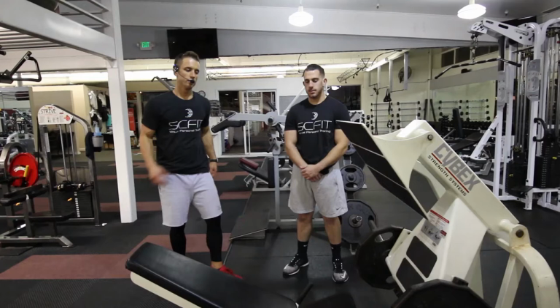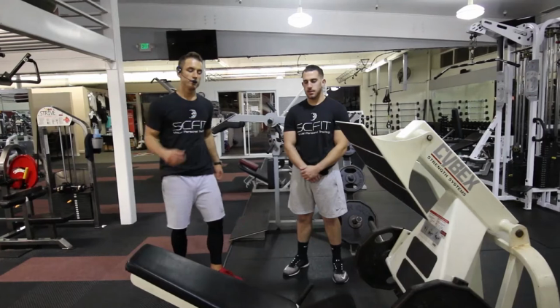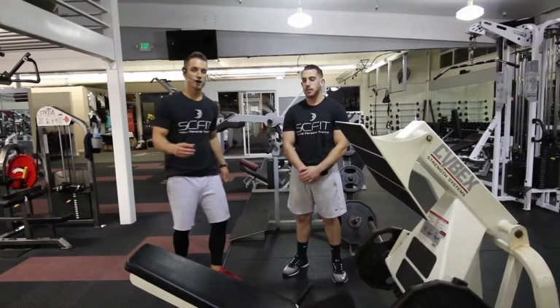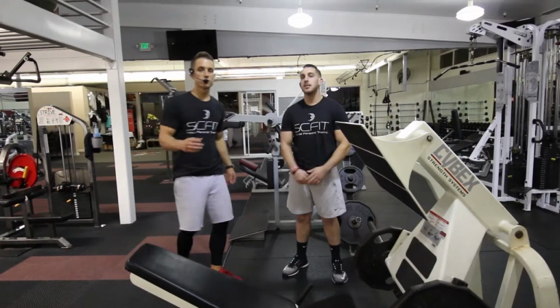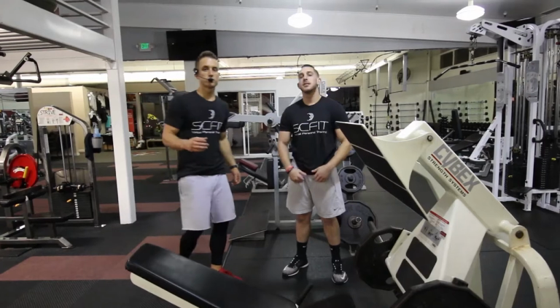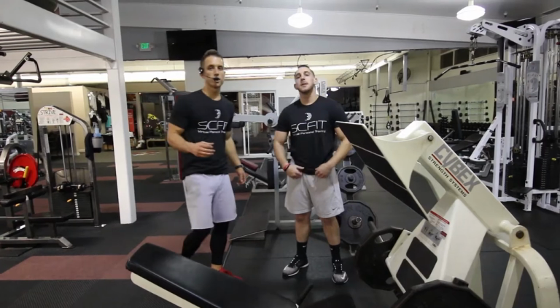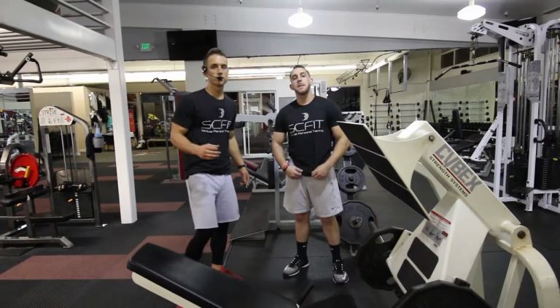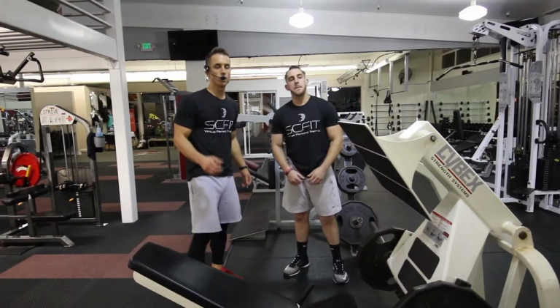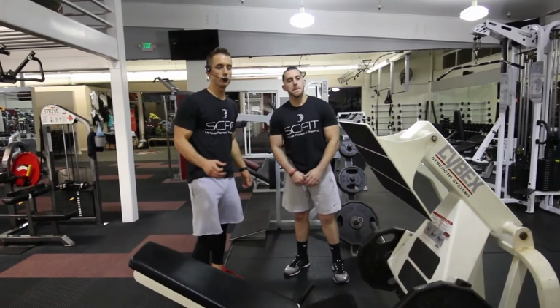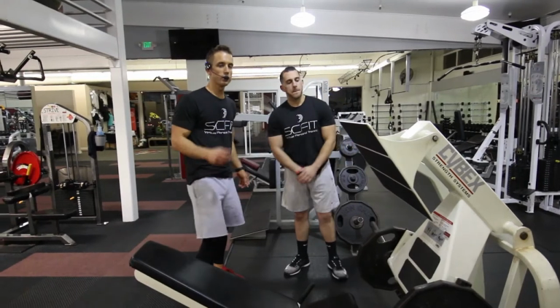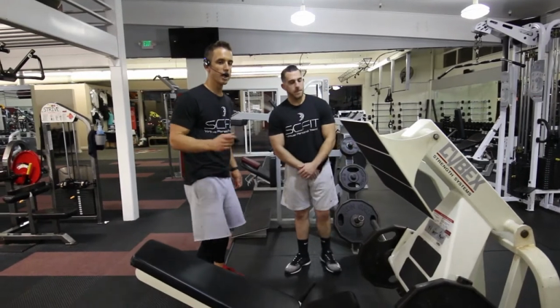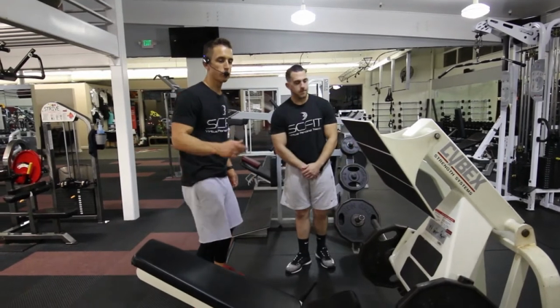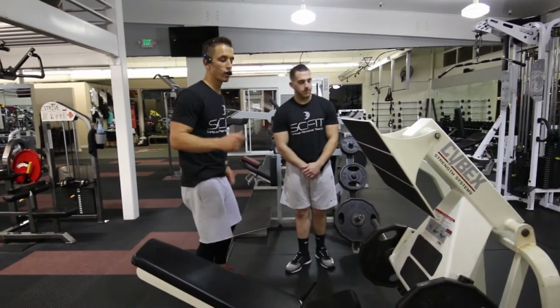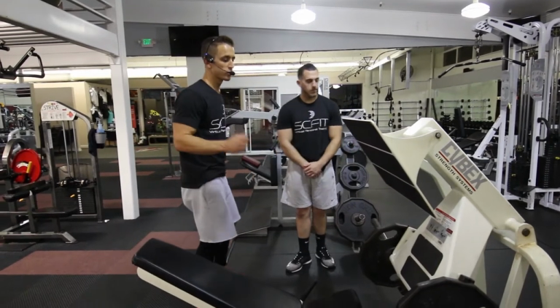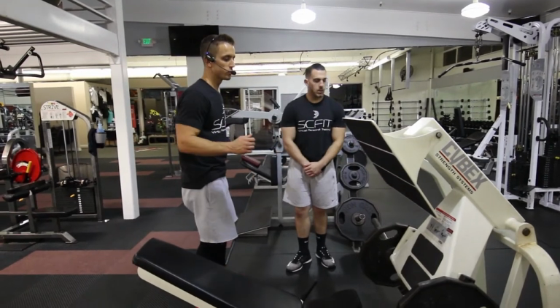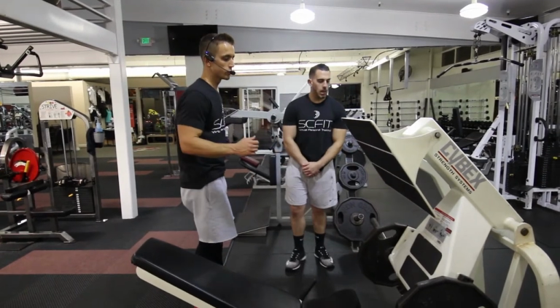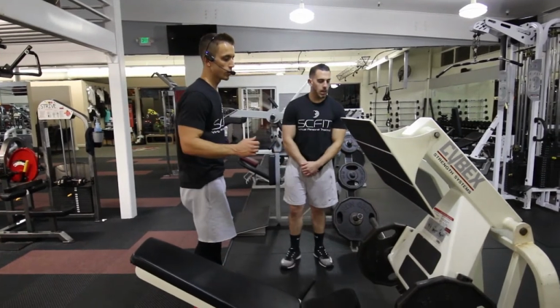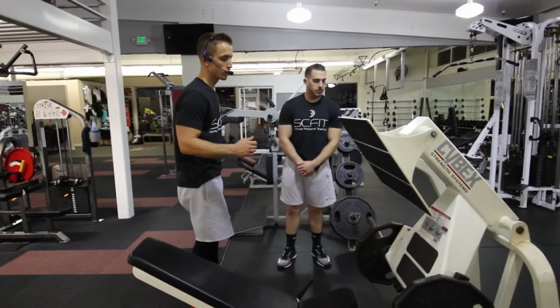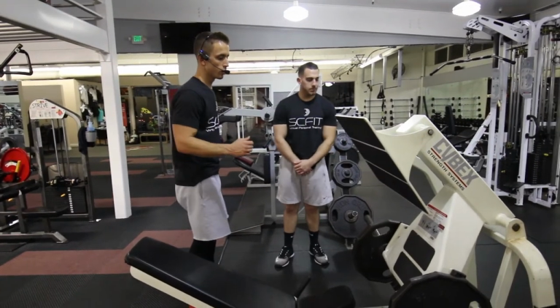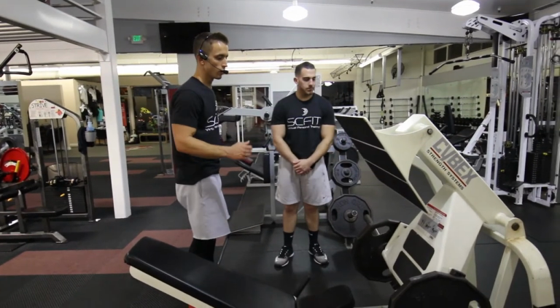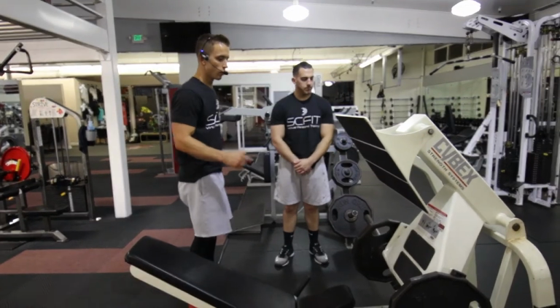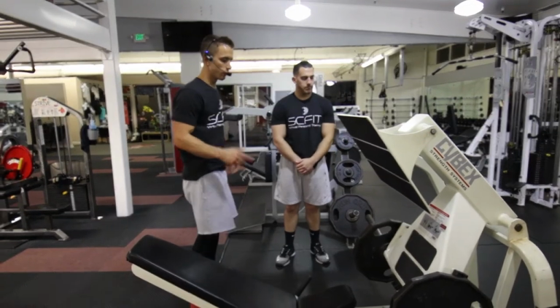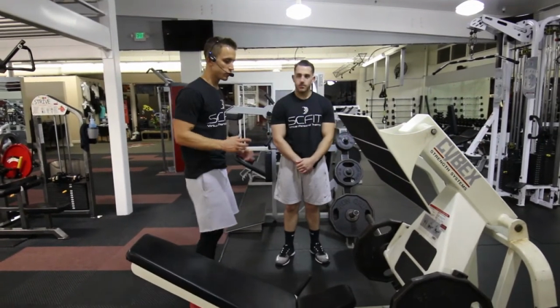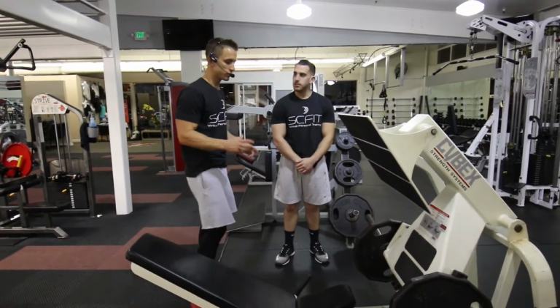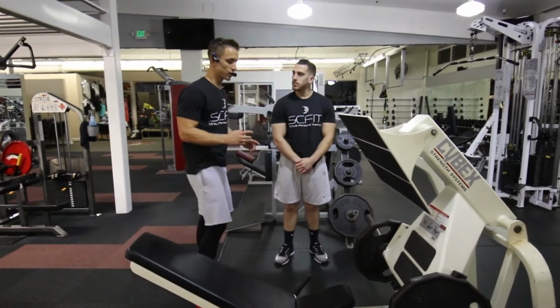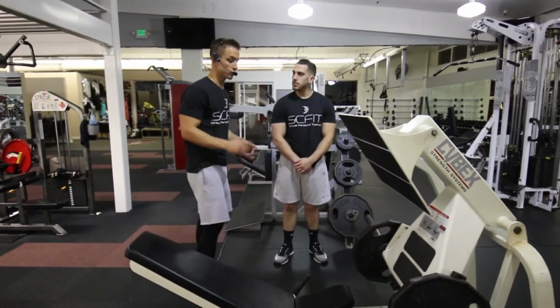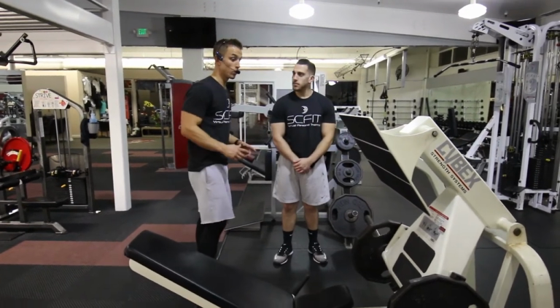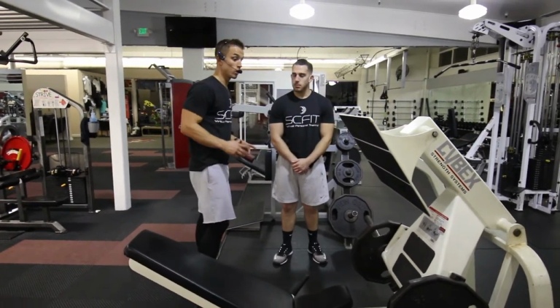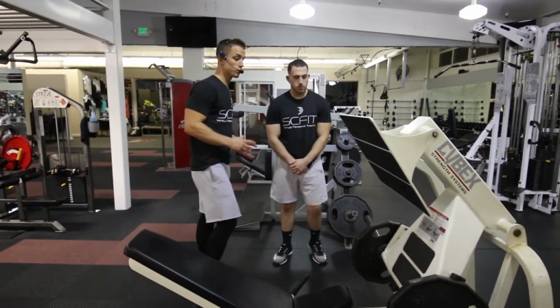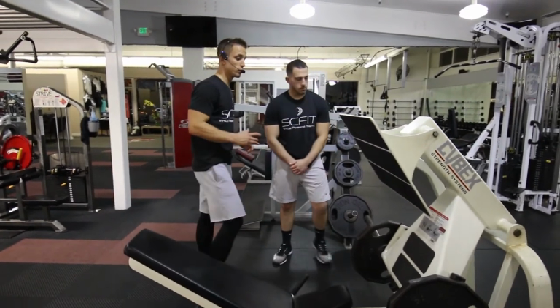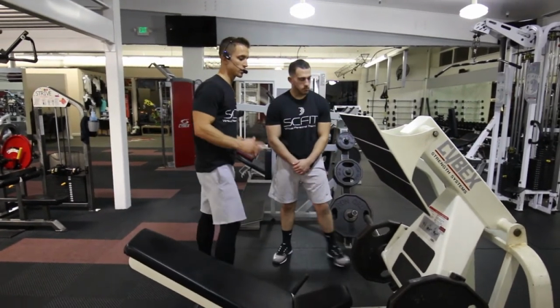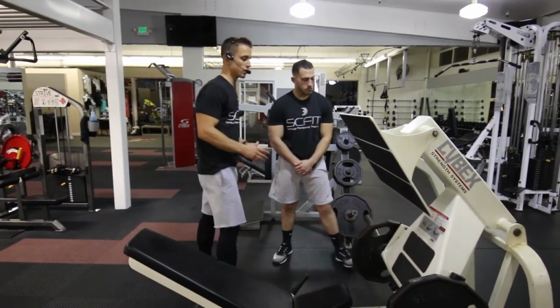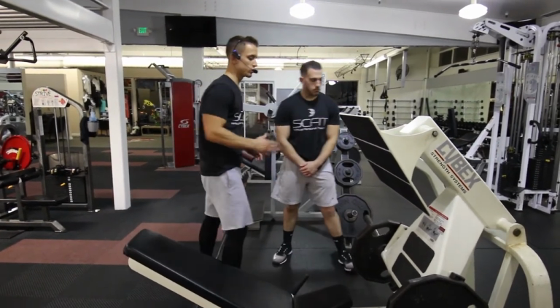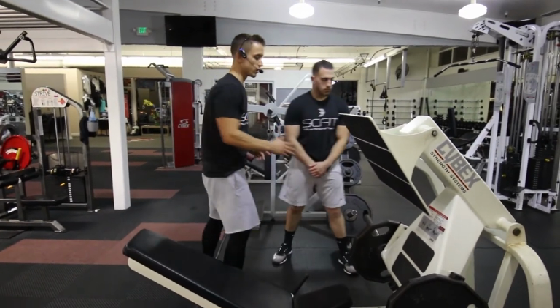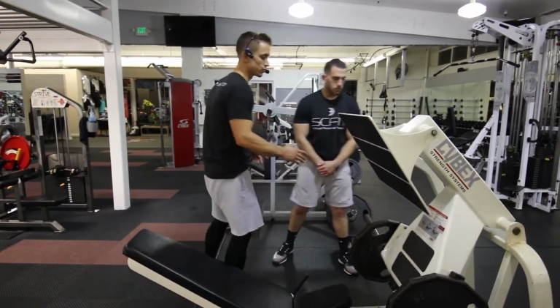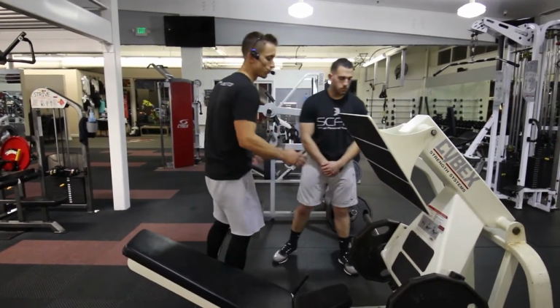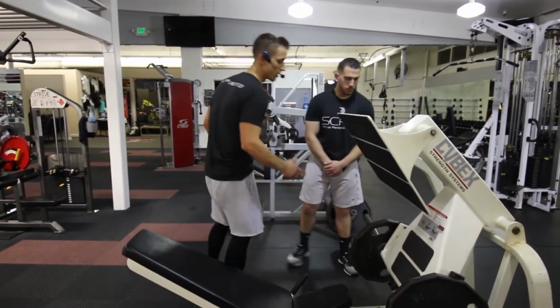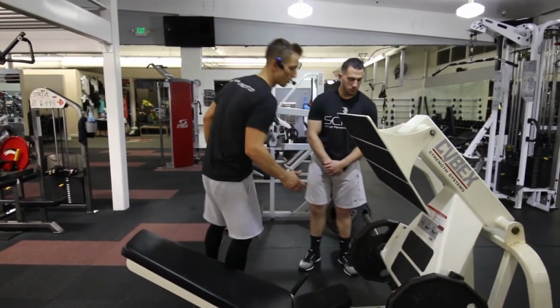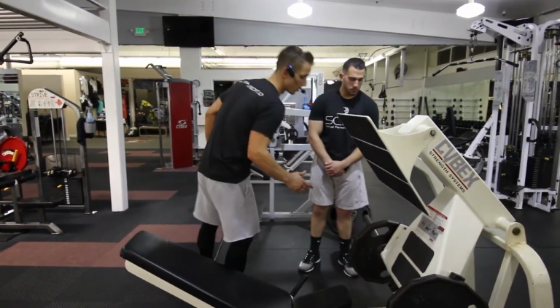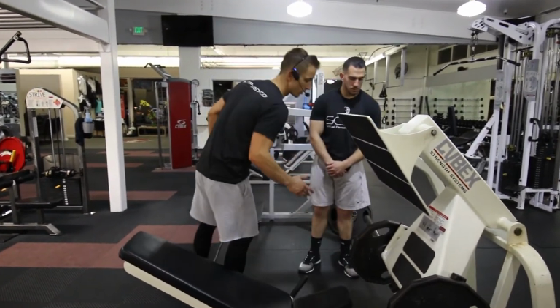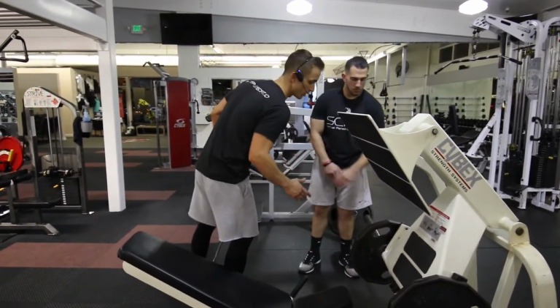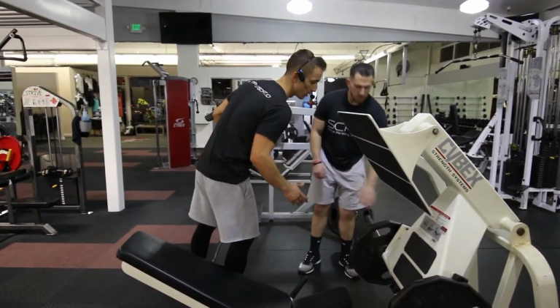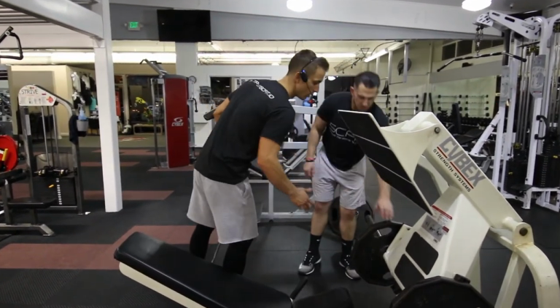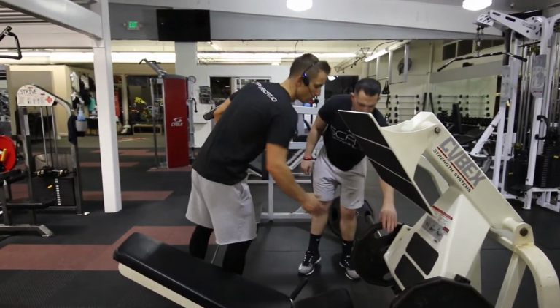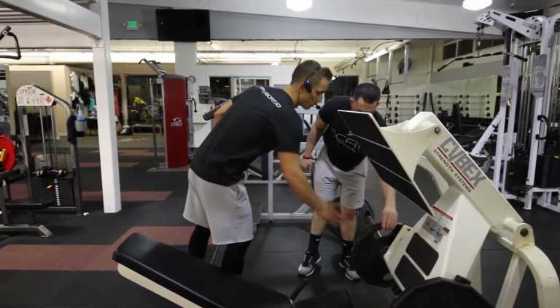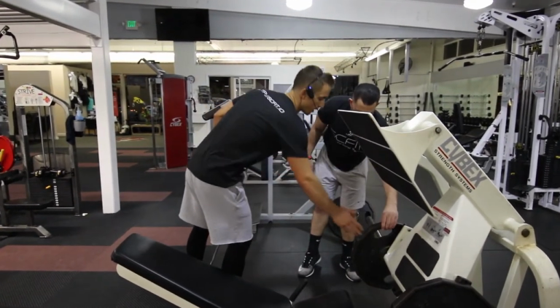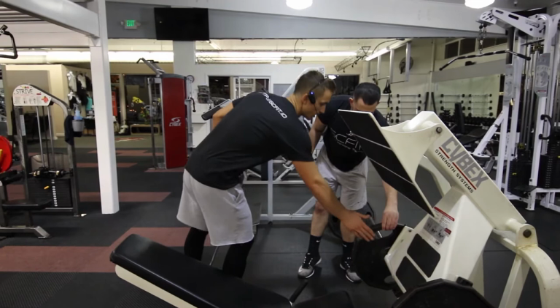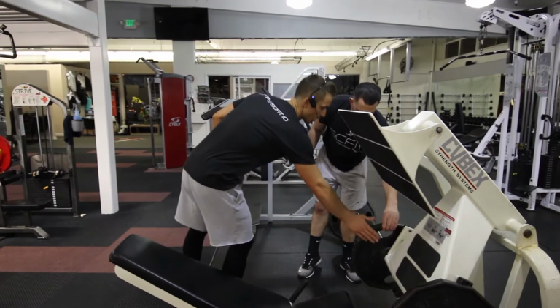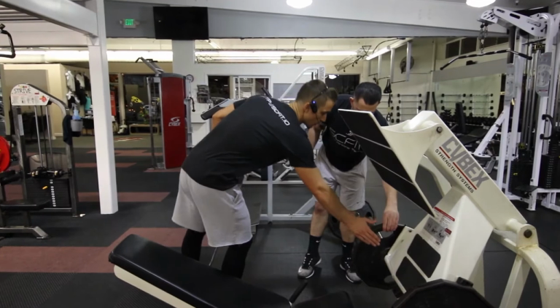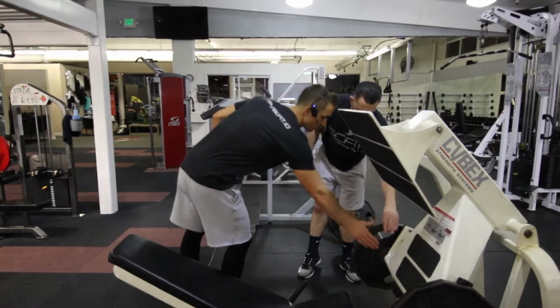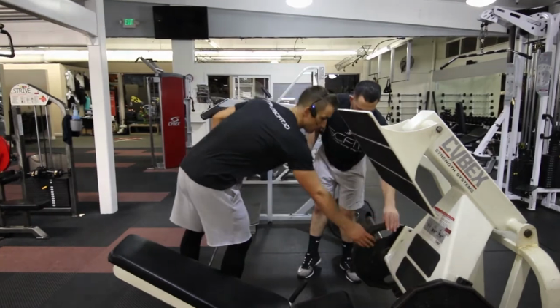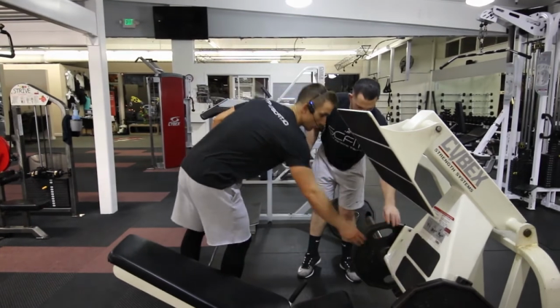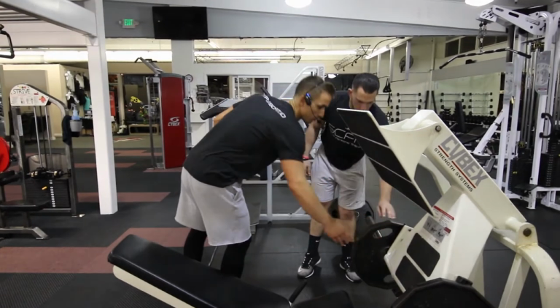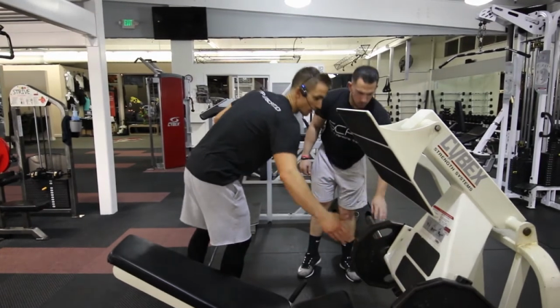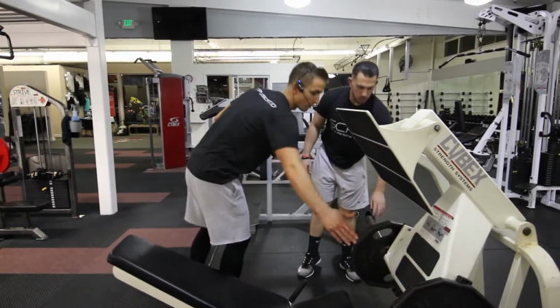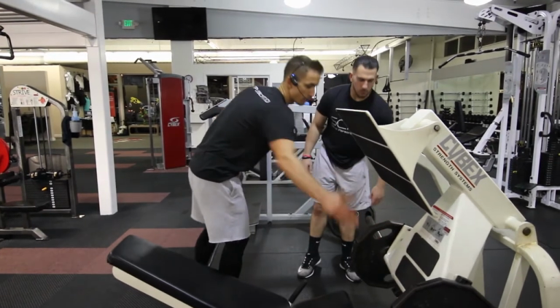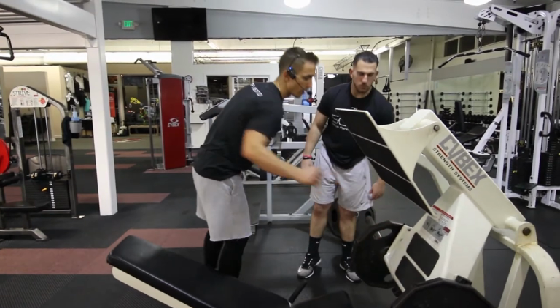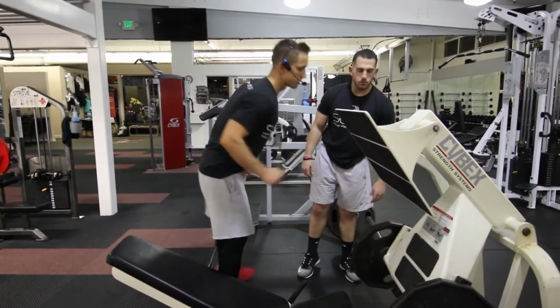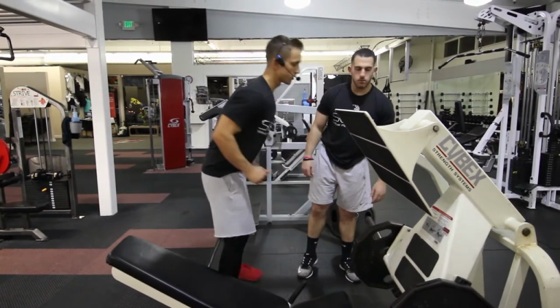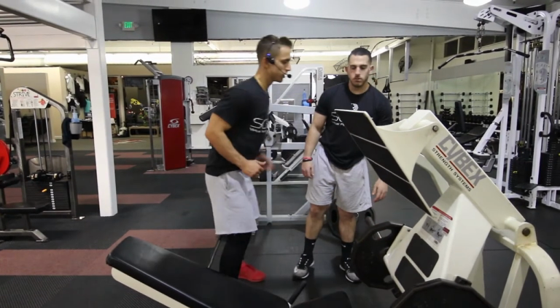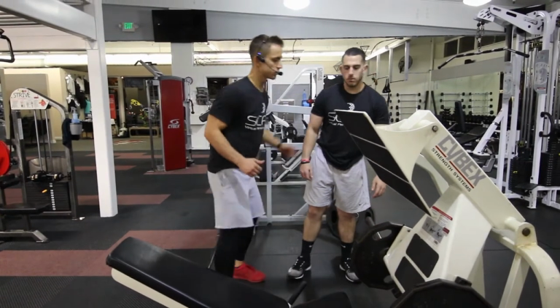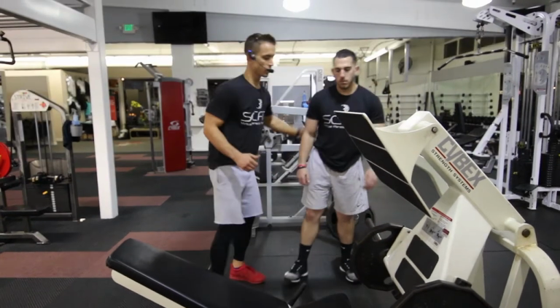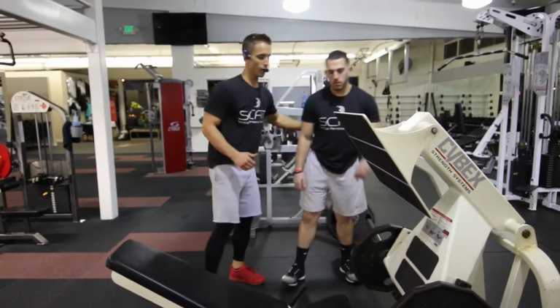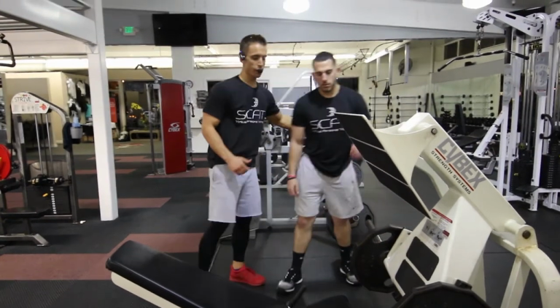This exercise is called the leg press machine. First thing you want to do is adjust the weight accordingly. Right now we have 45 pounds on each side.